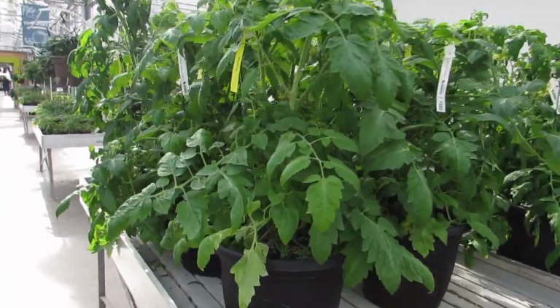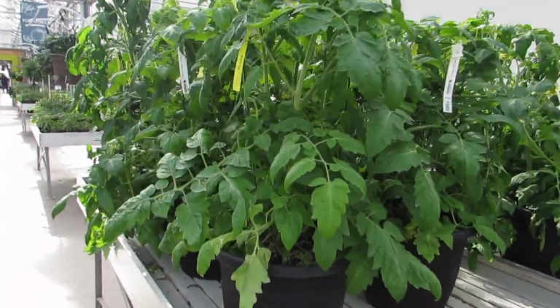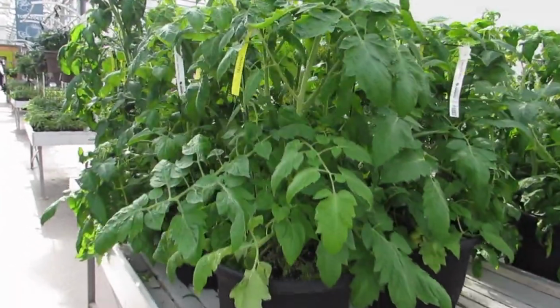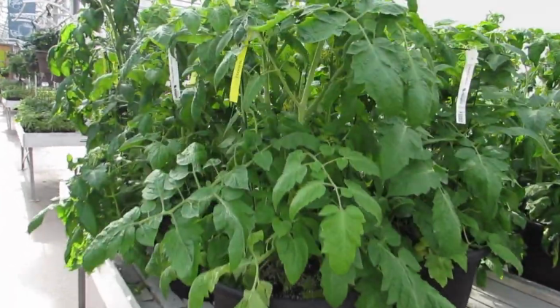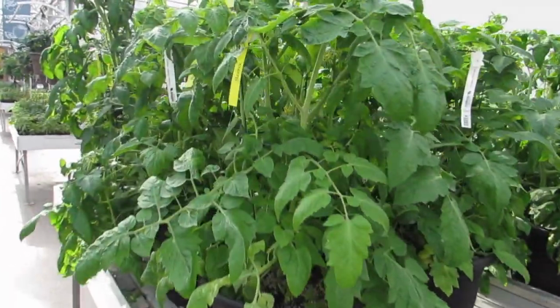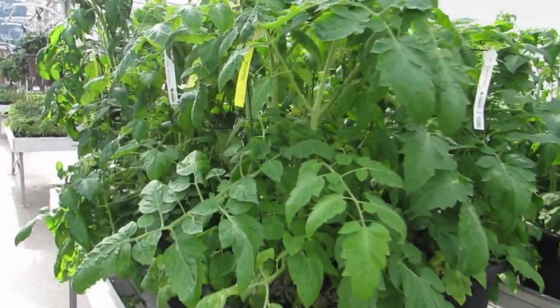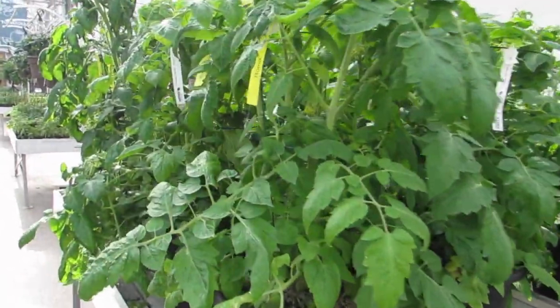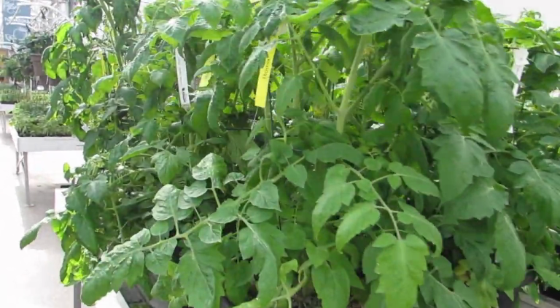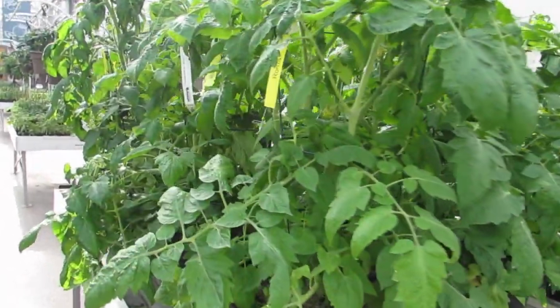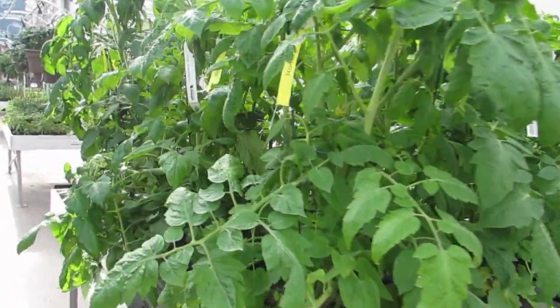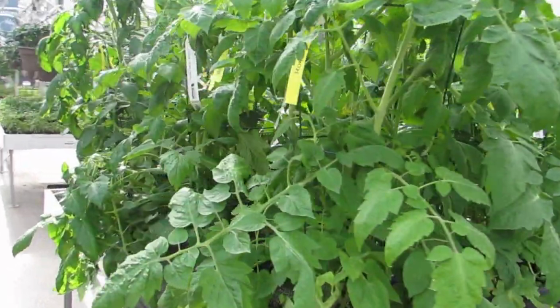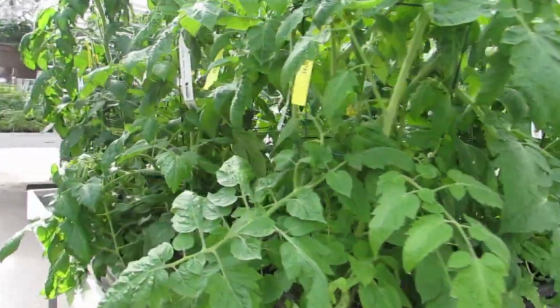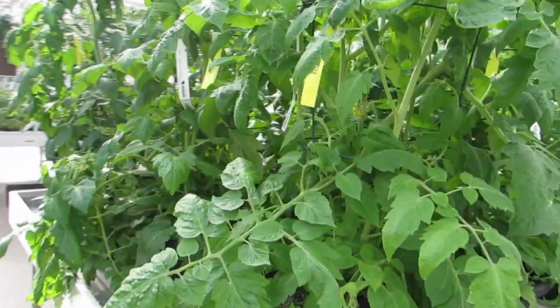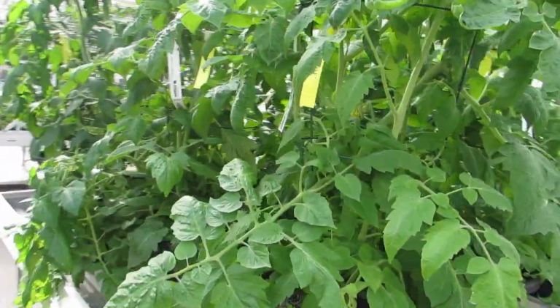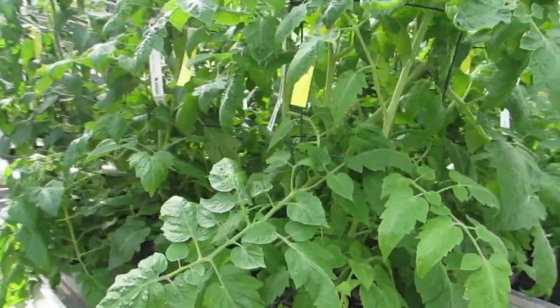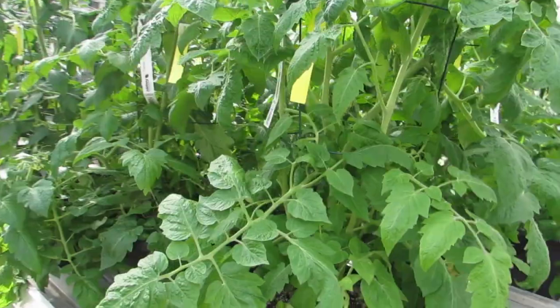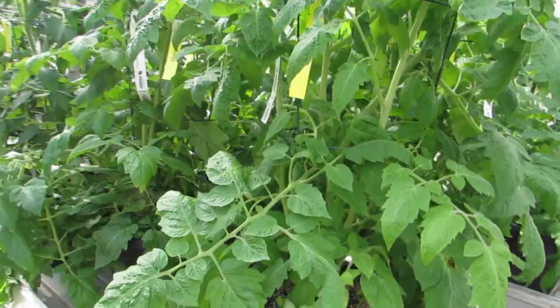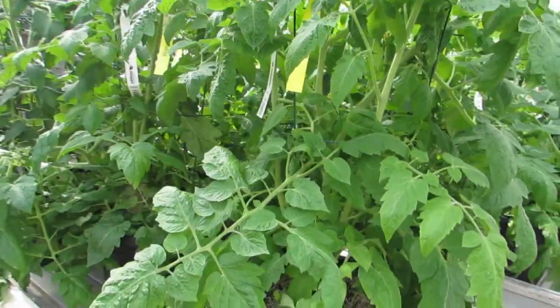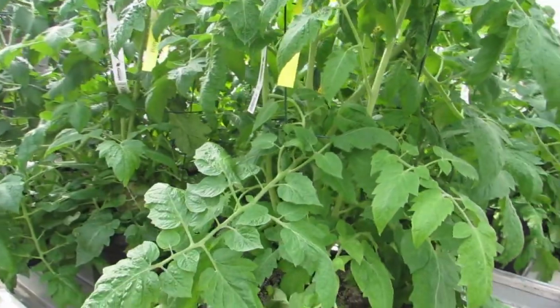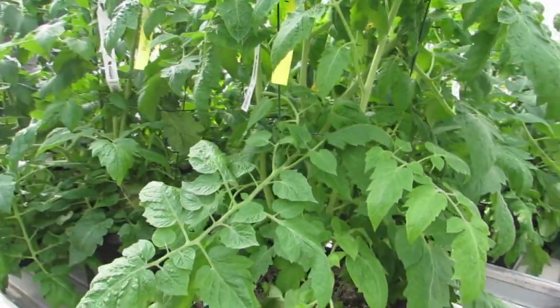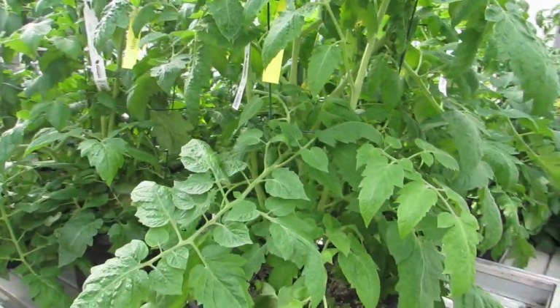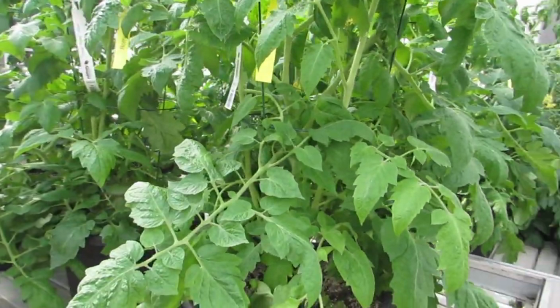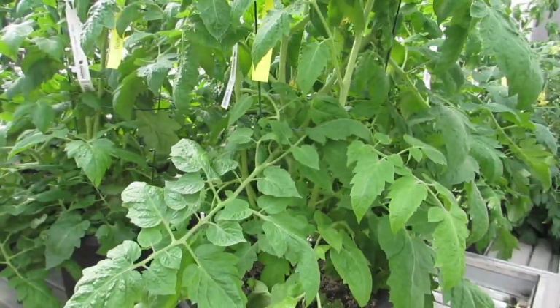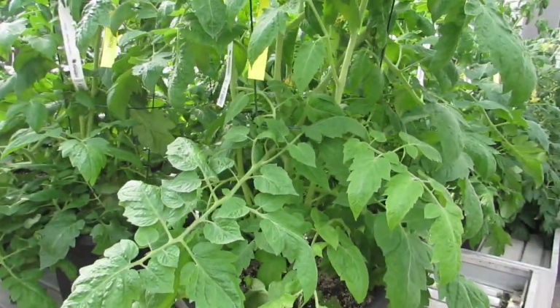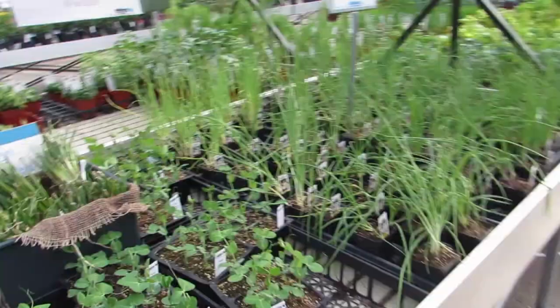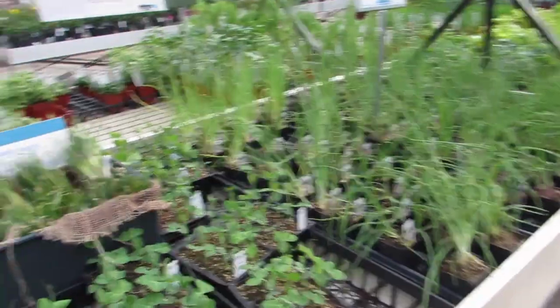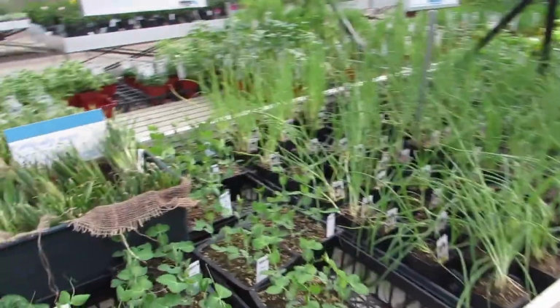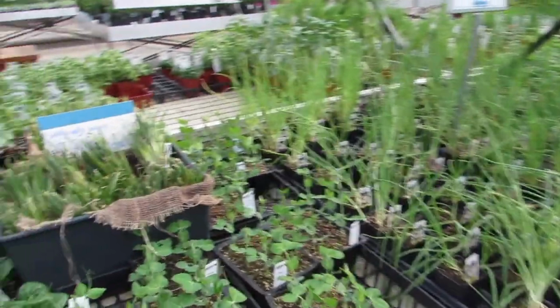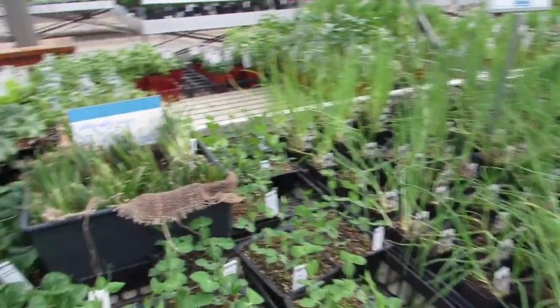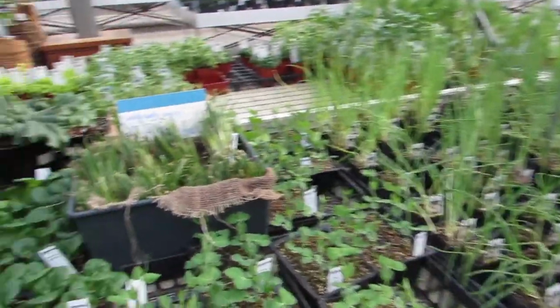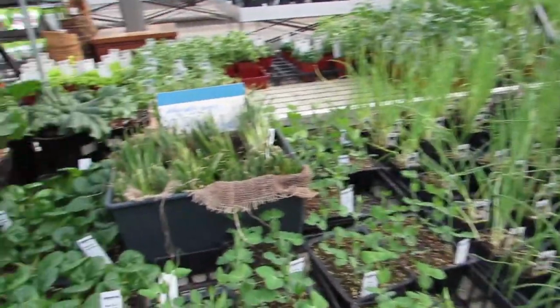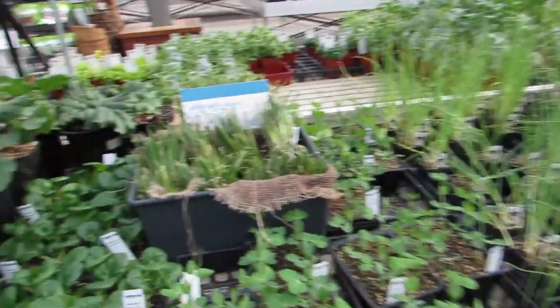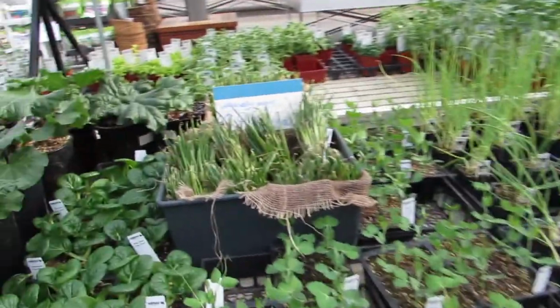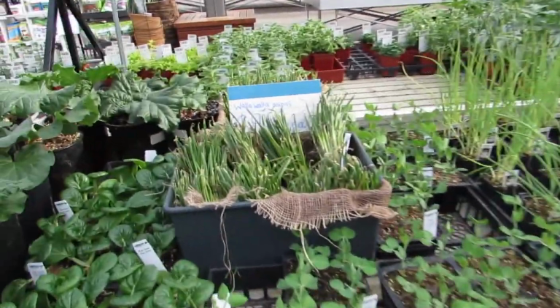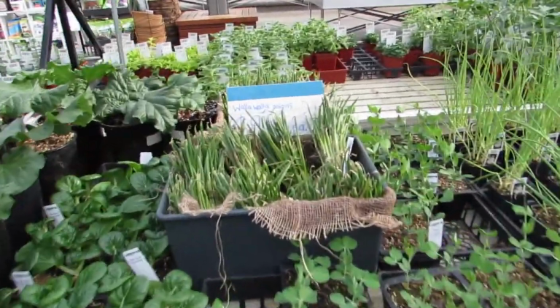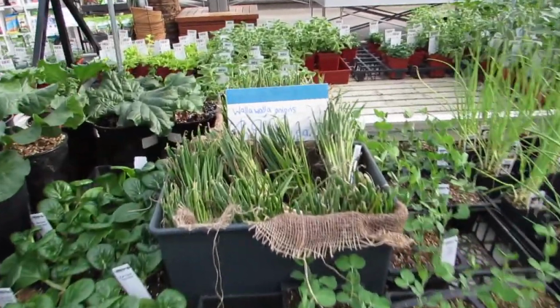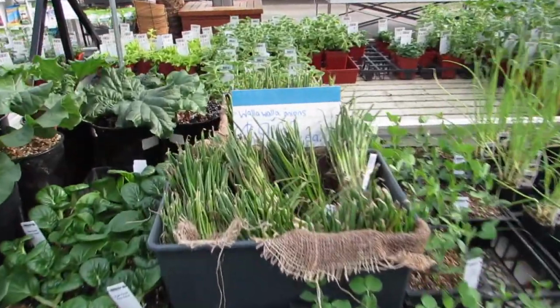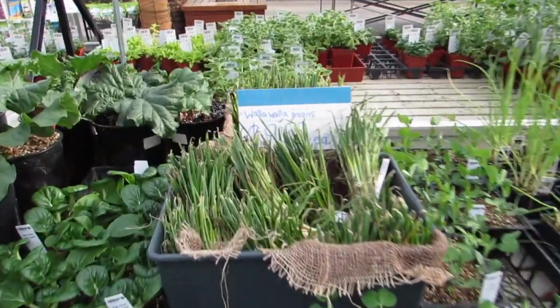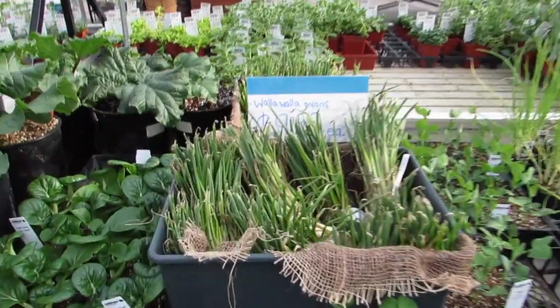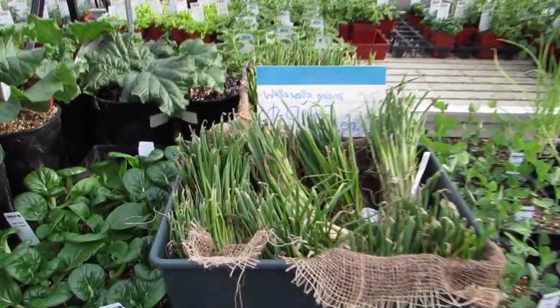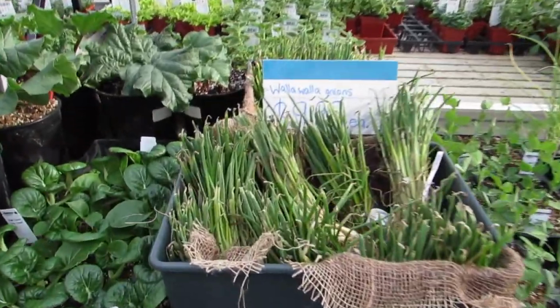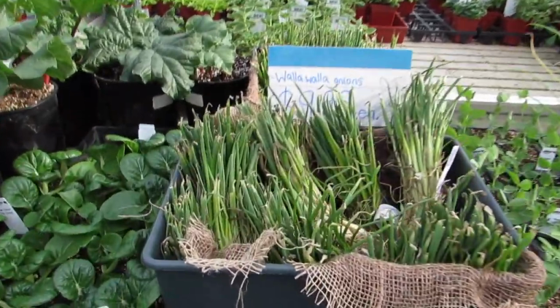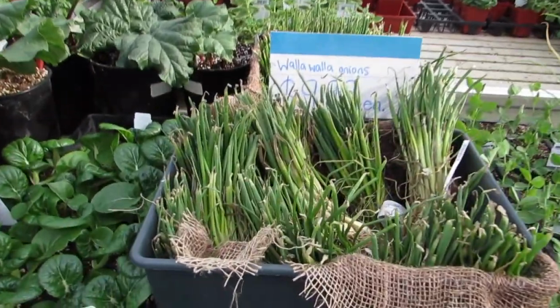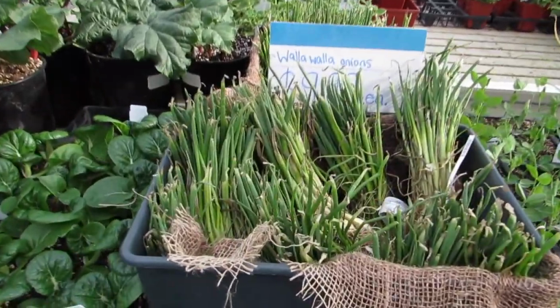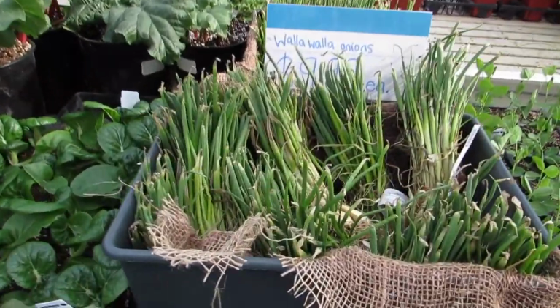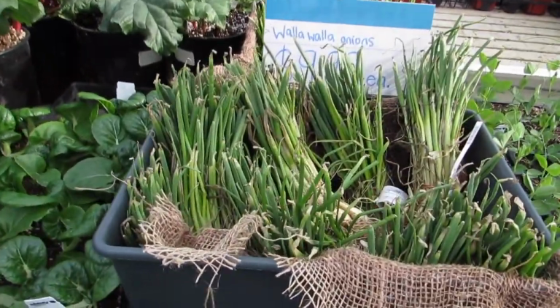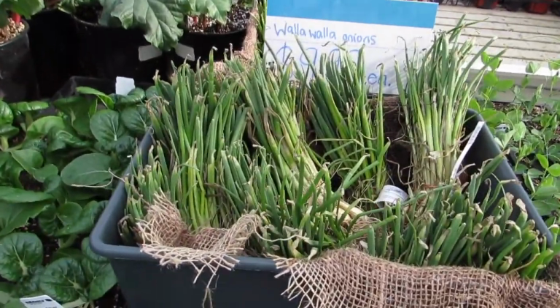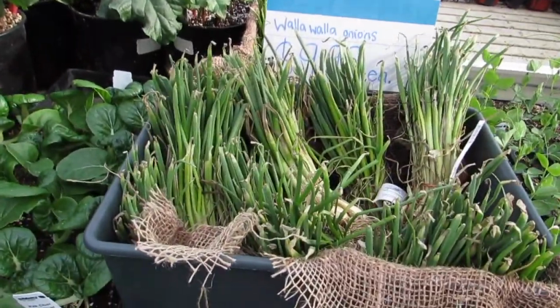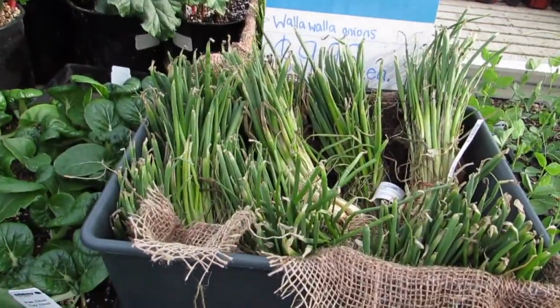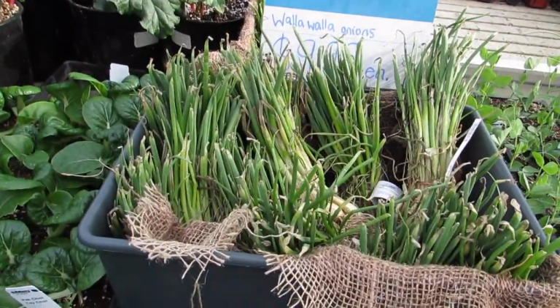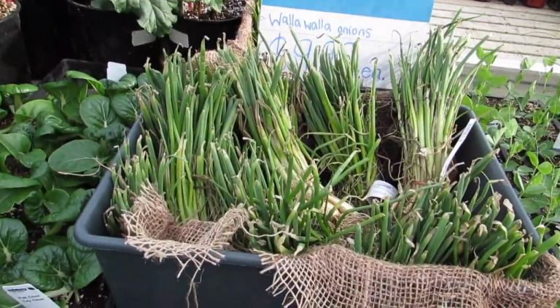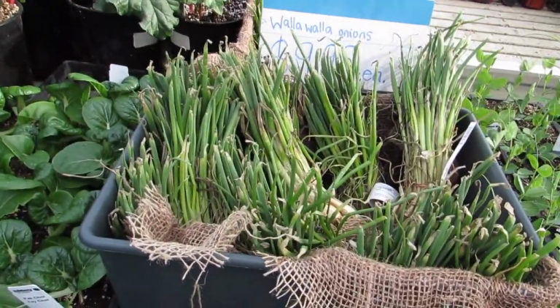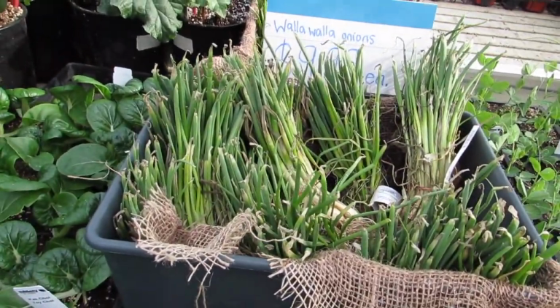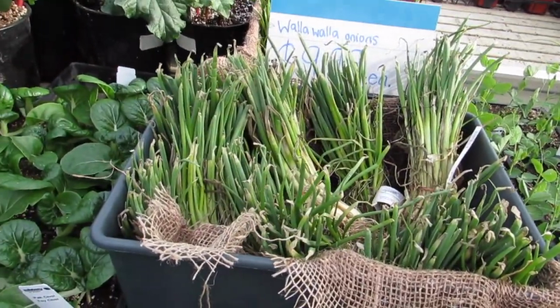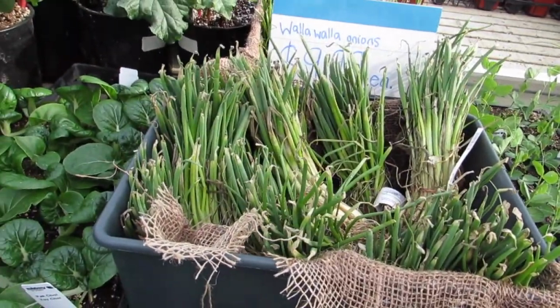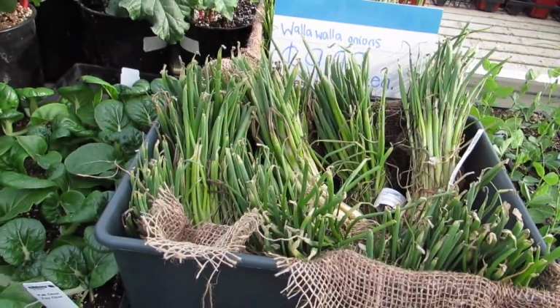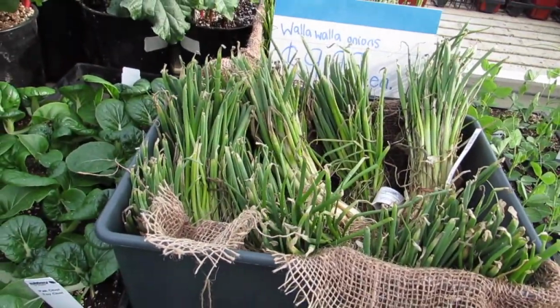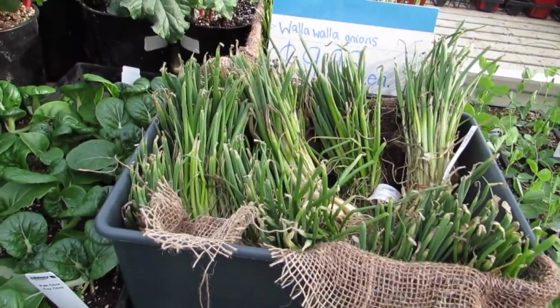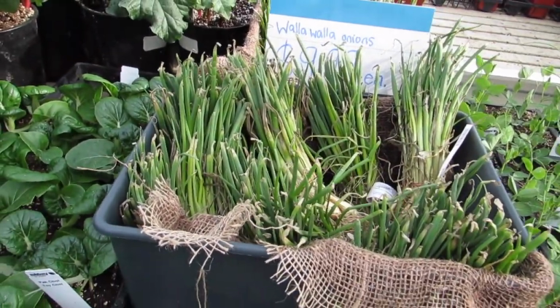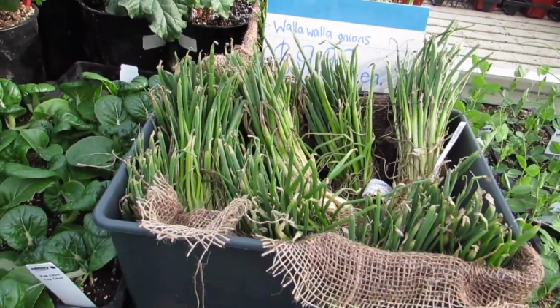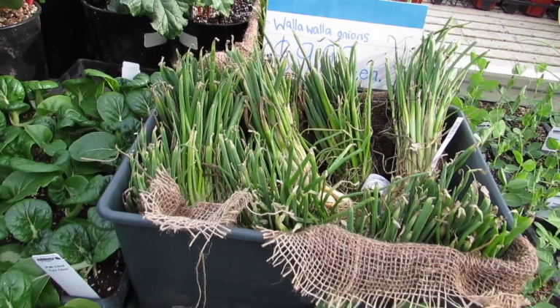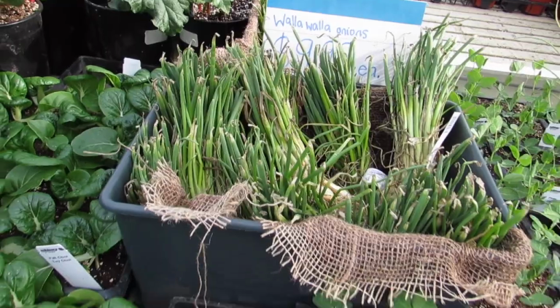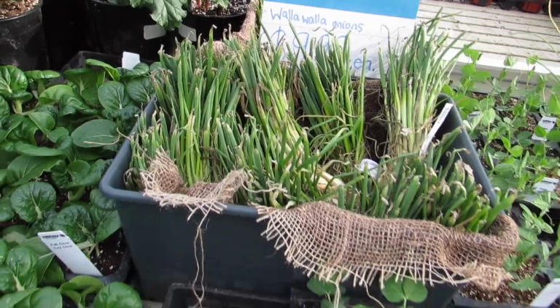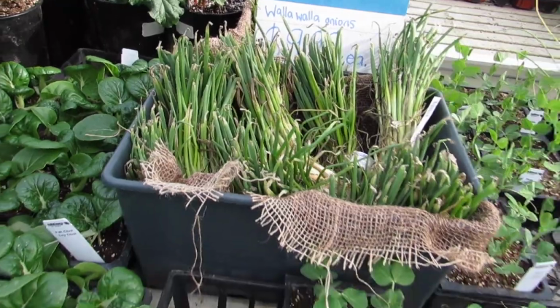Big Roma — $39.99. Look at the Walla Walla onion starts. Too cool.